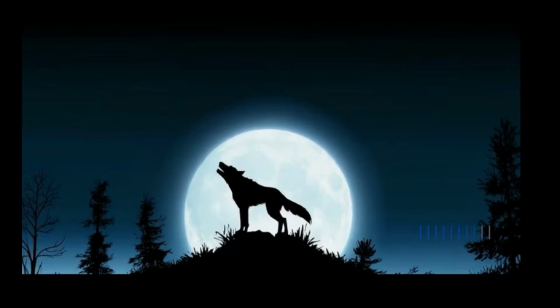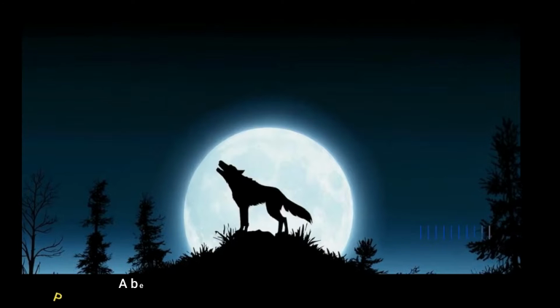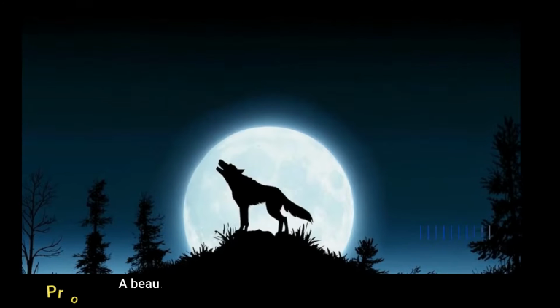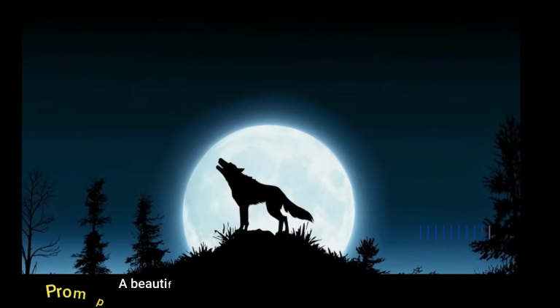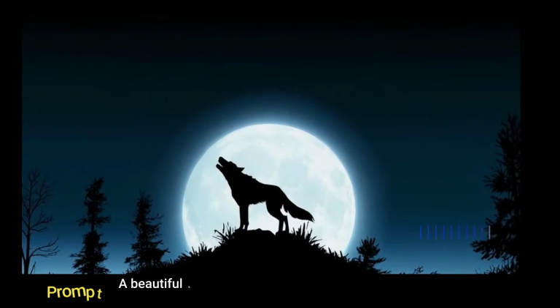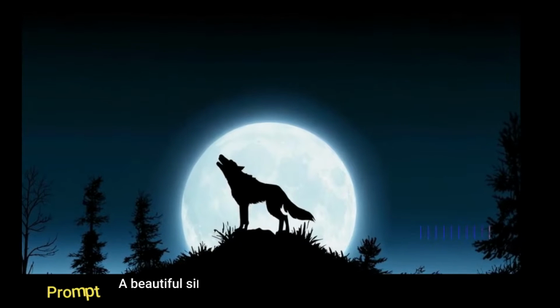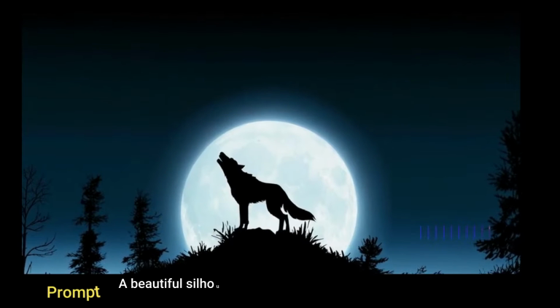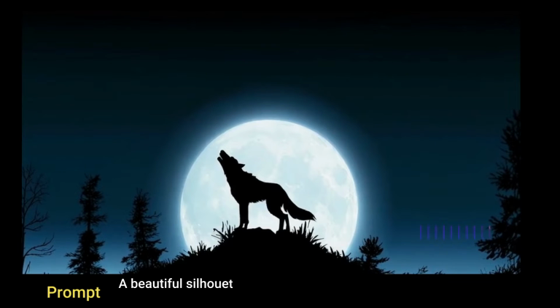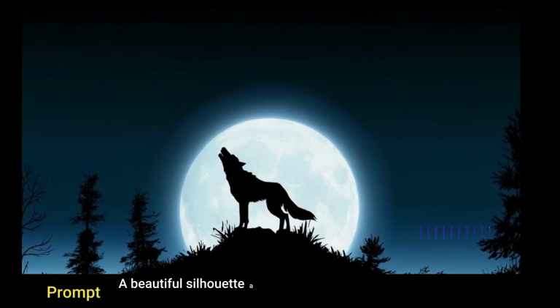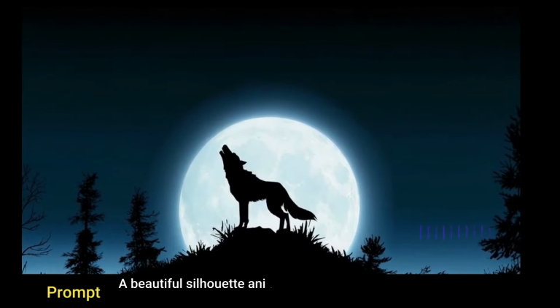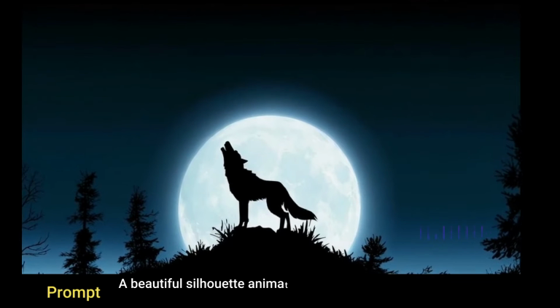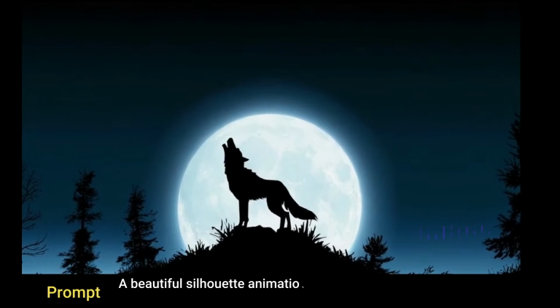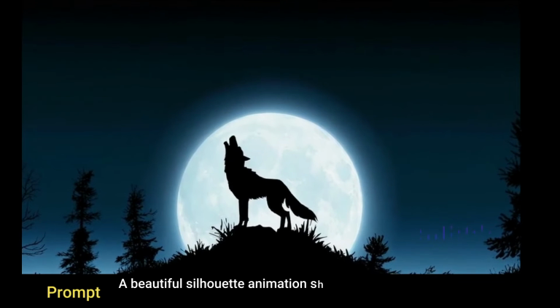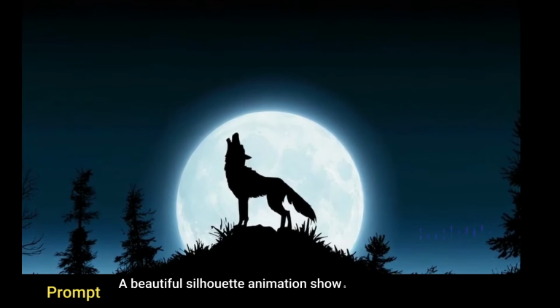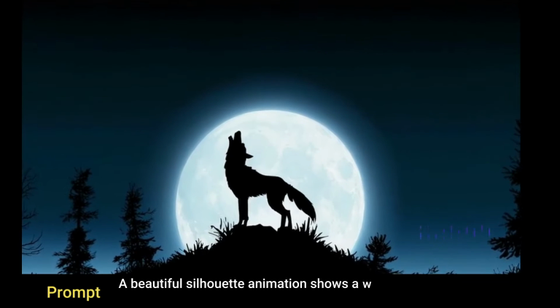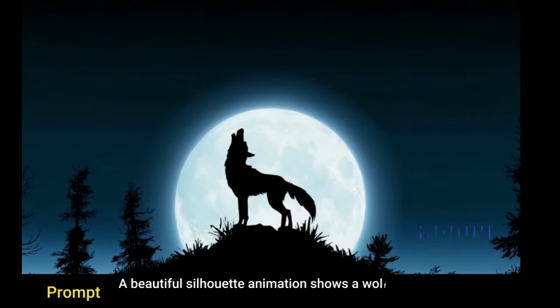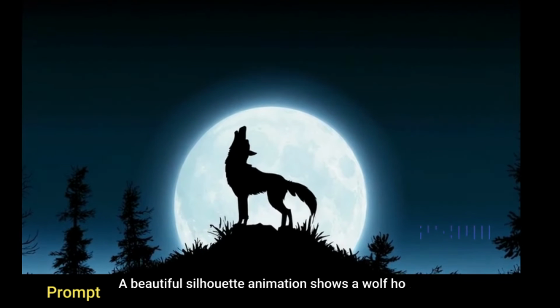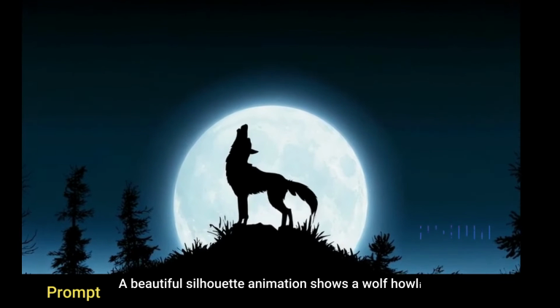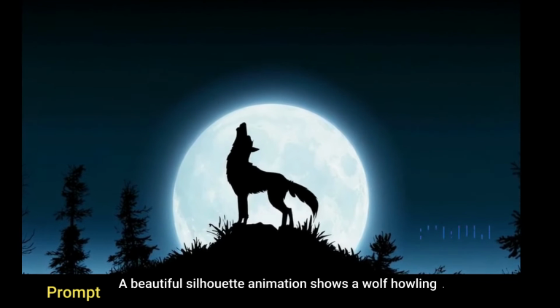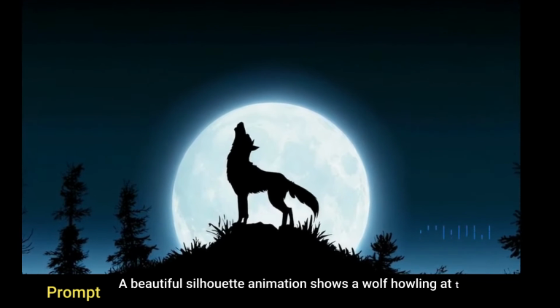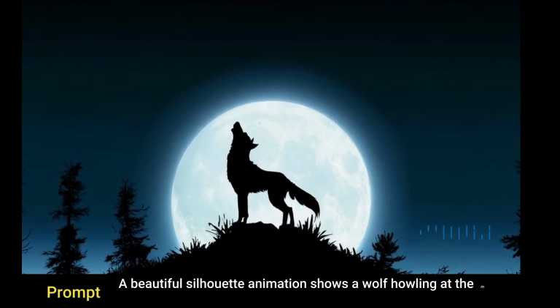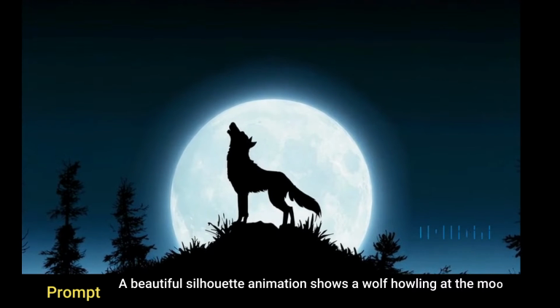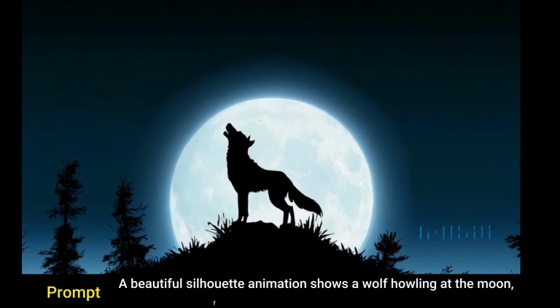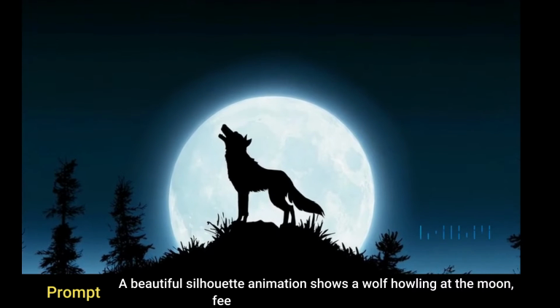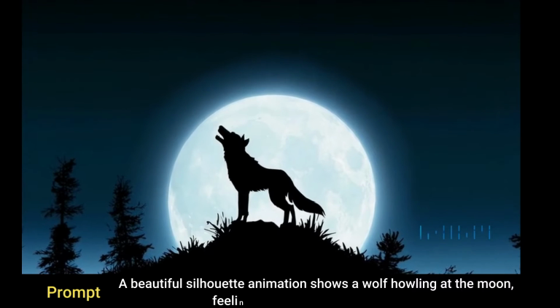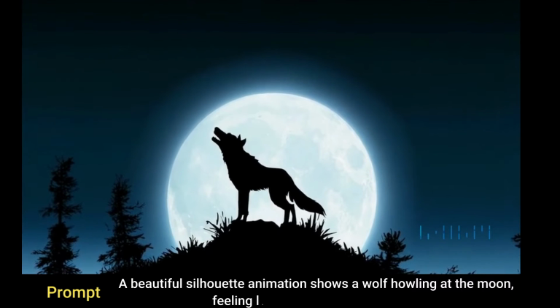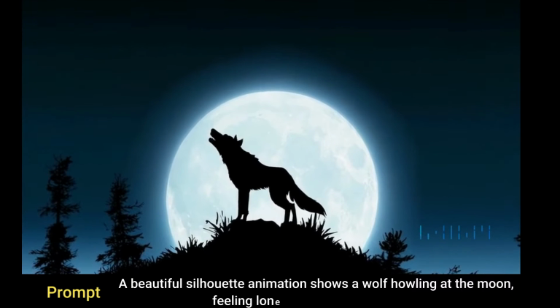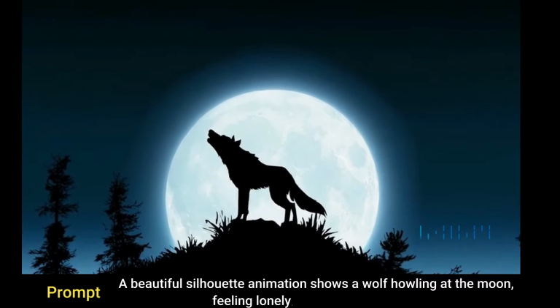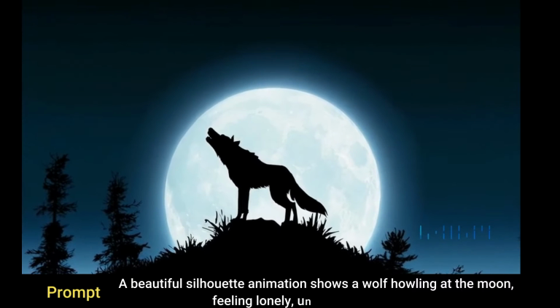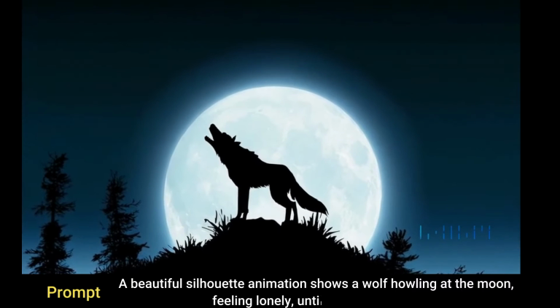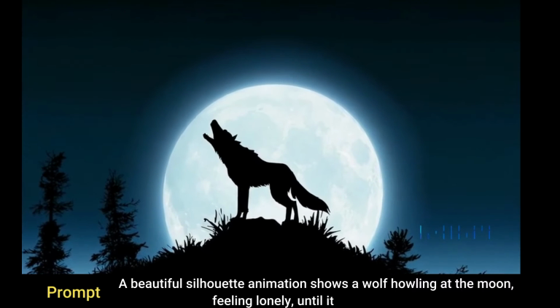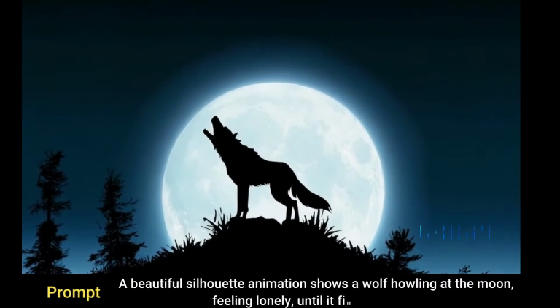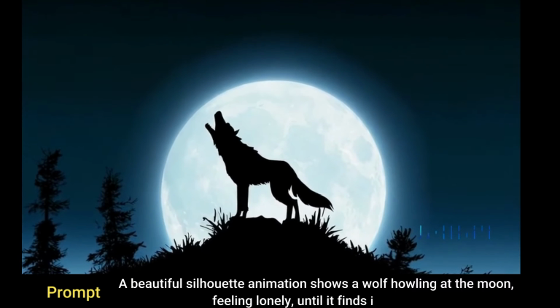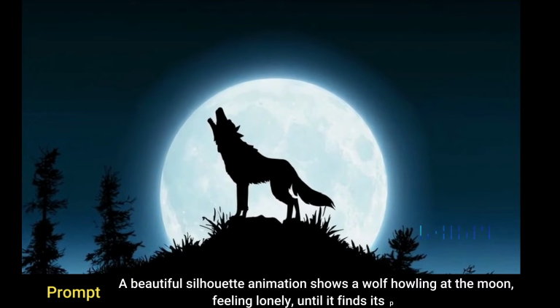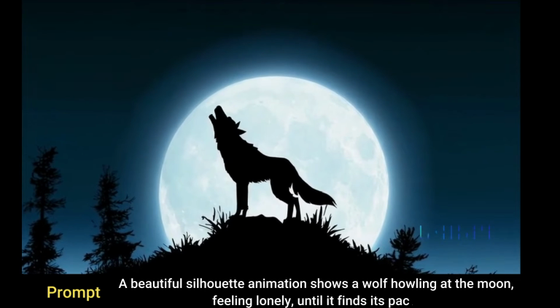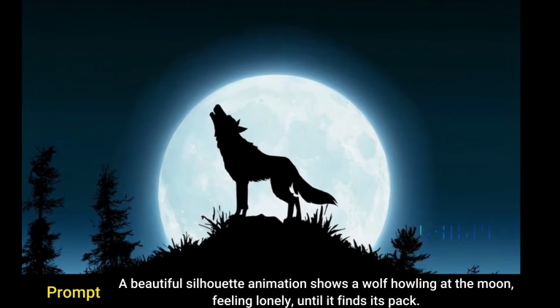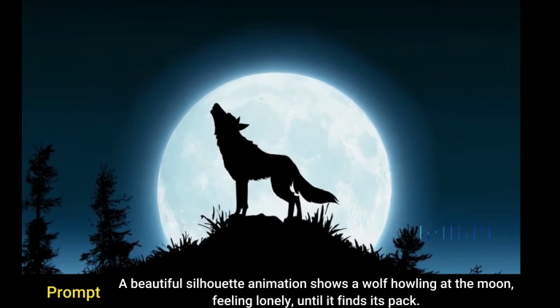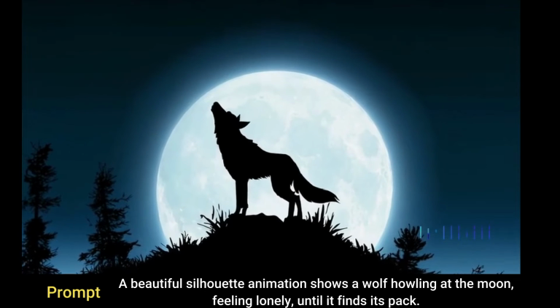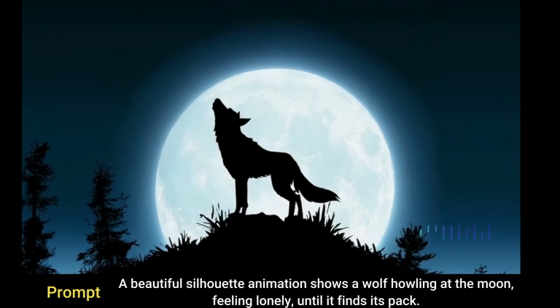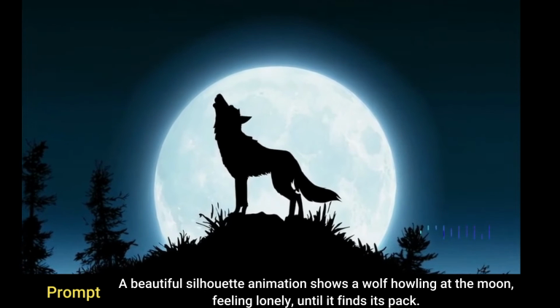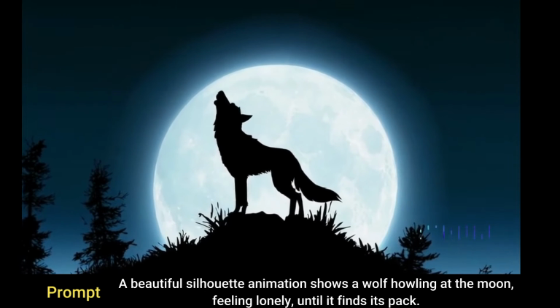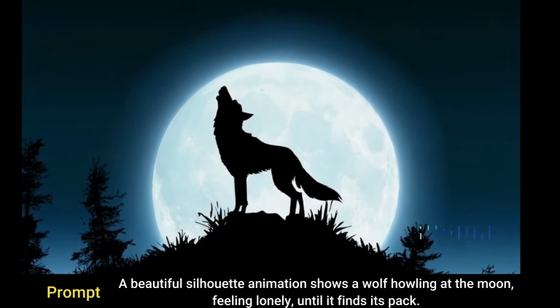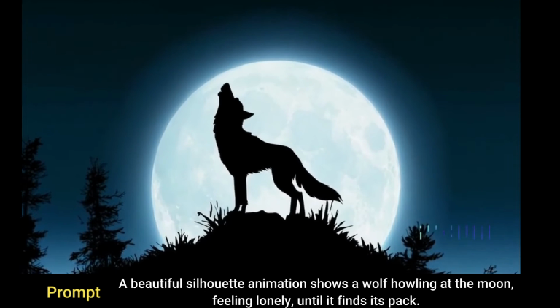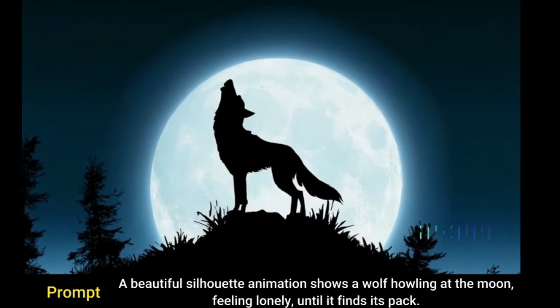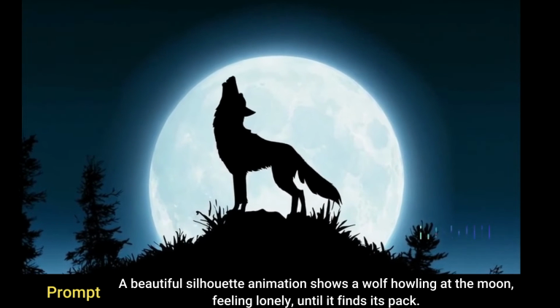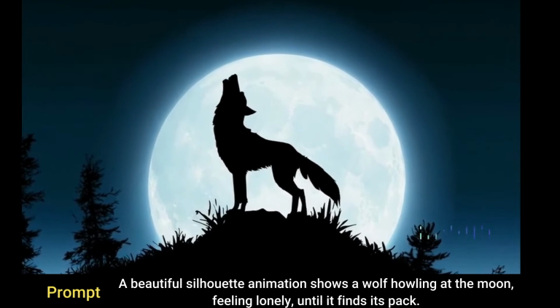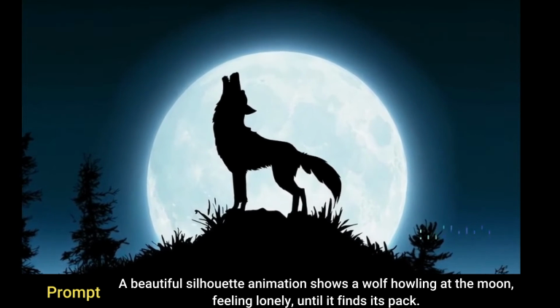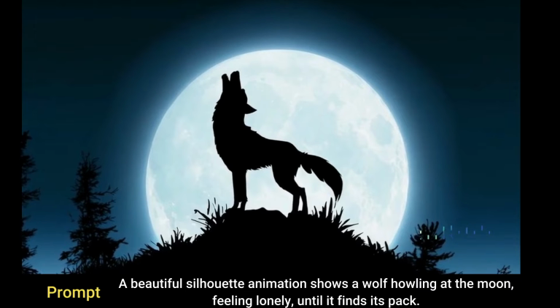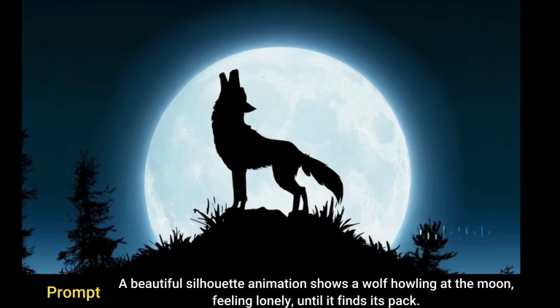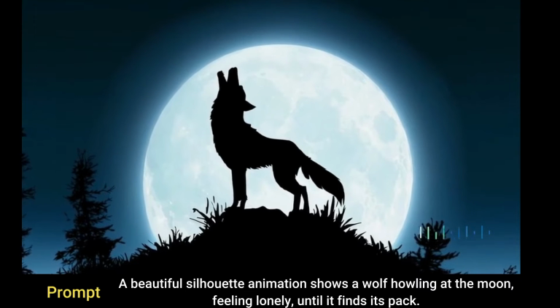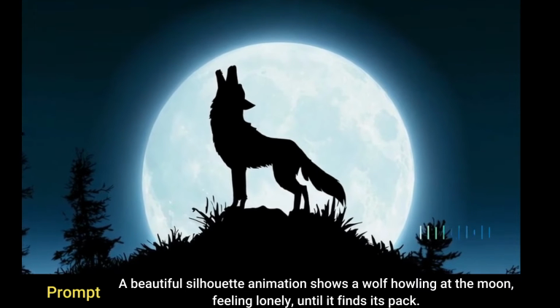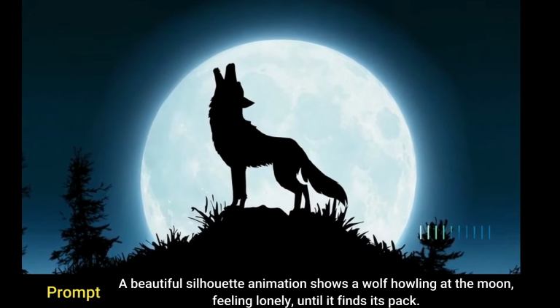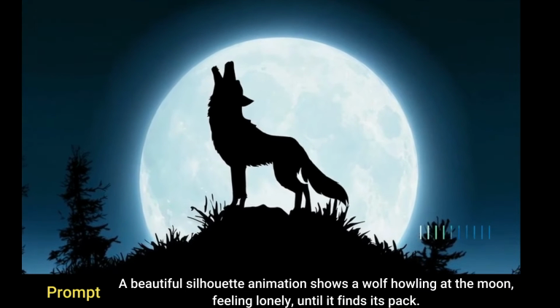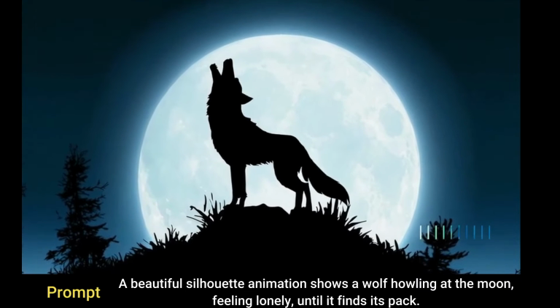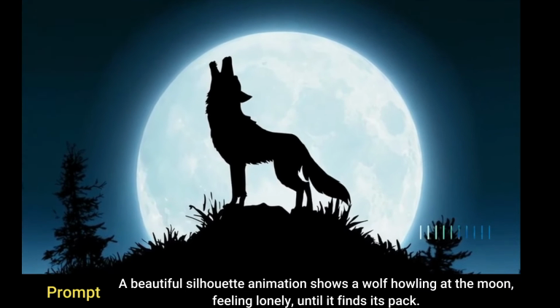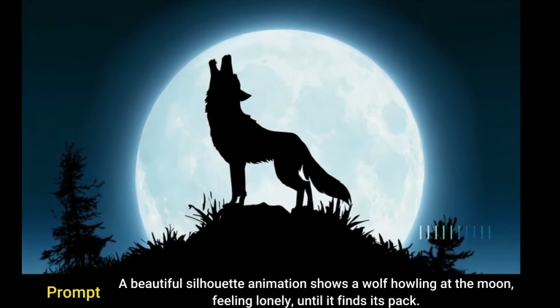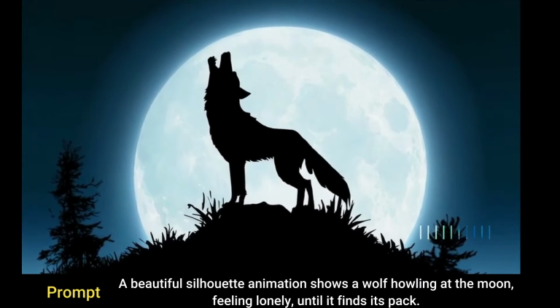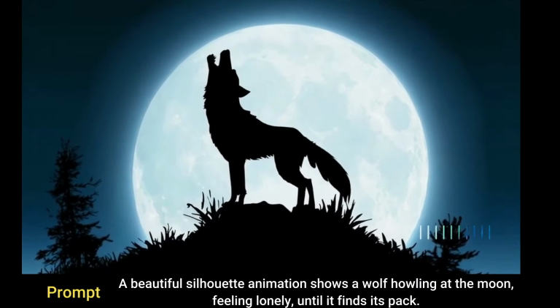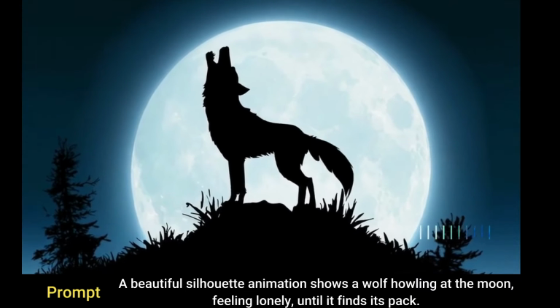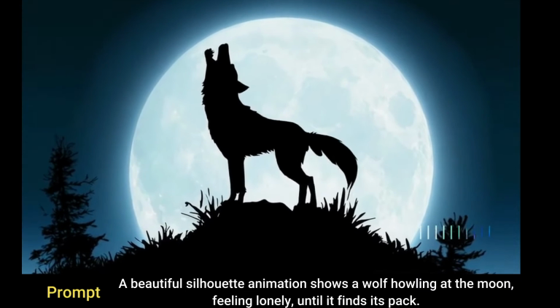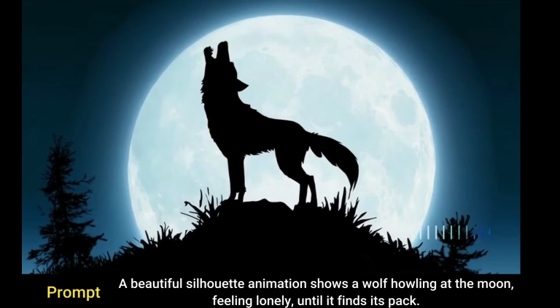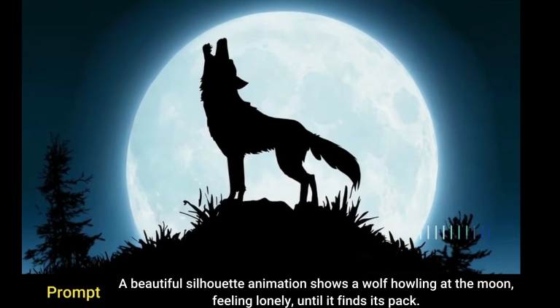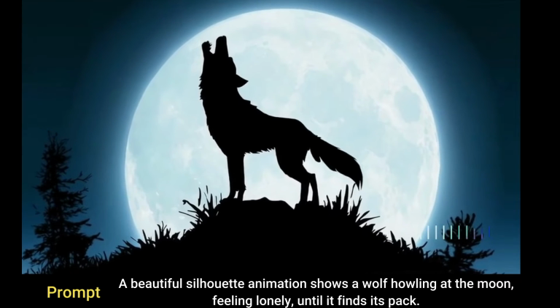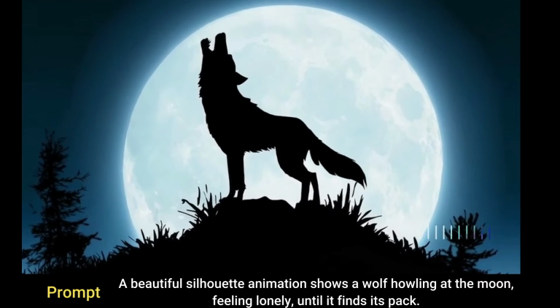A beautiful silhouette animation shows a wolf howling at the moon, feeling lonely until it finds its pack.